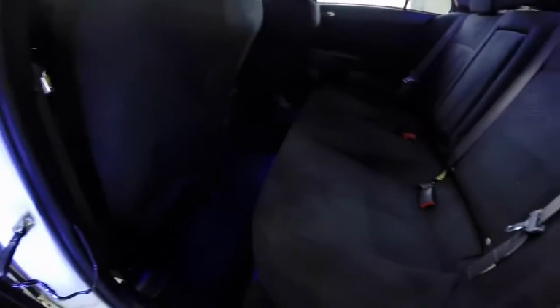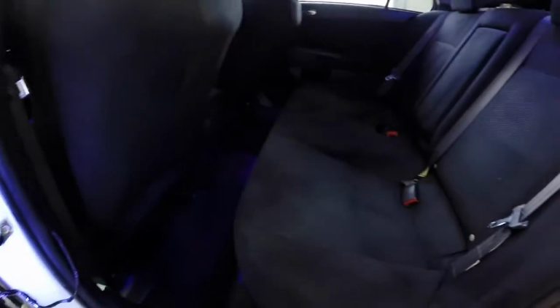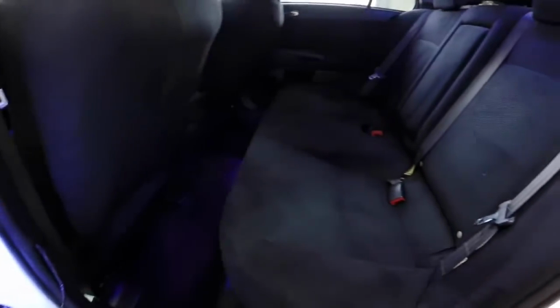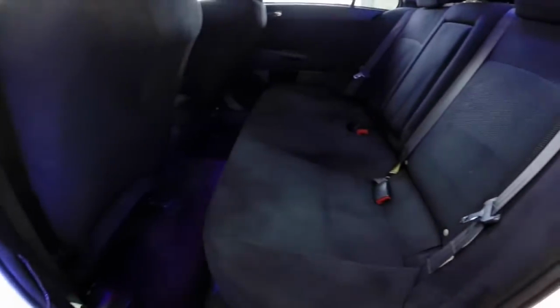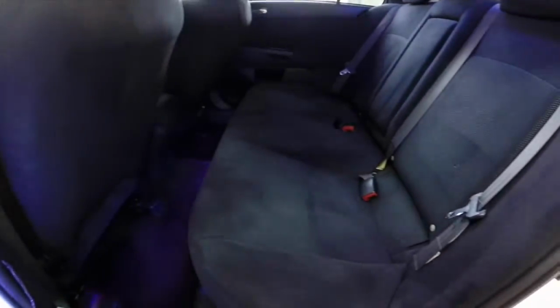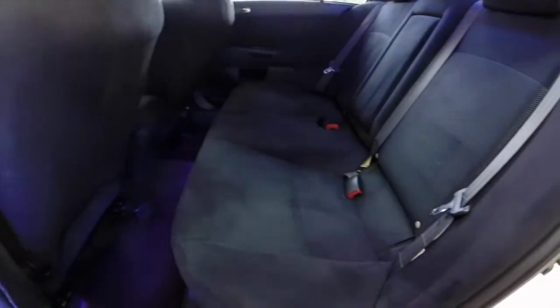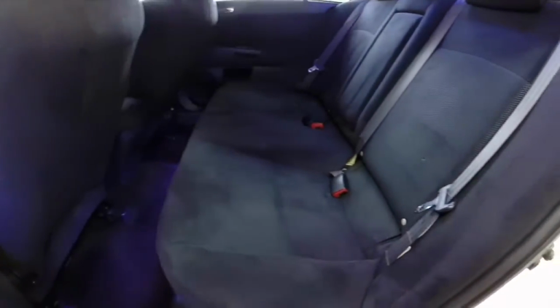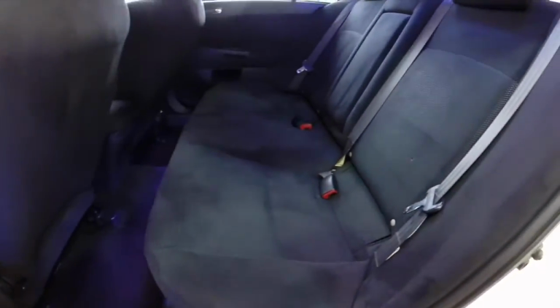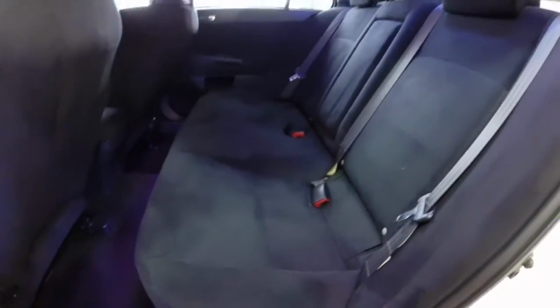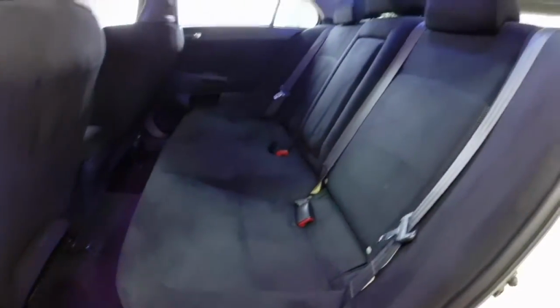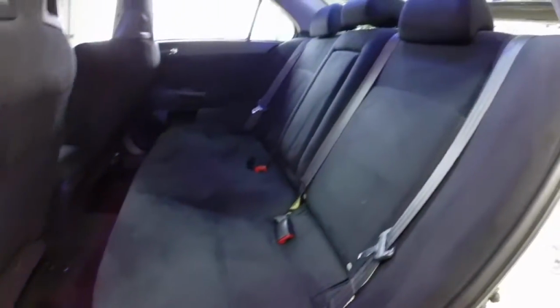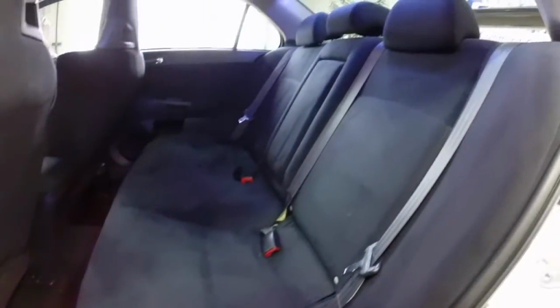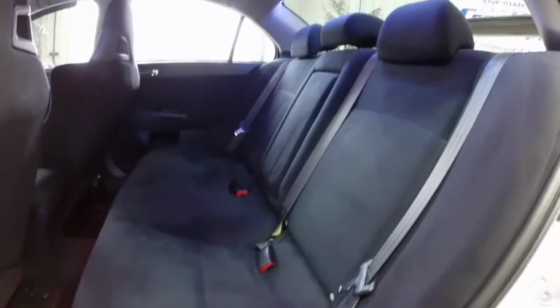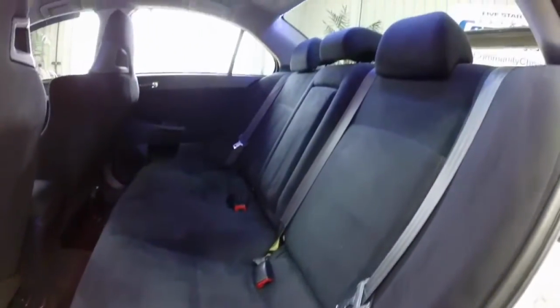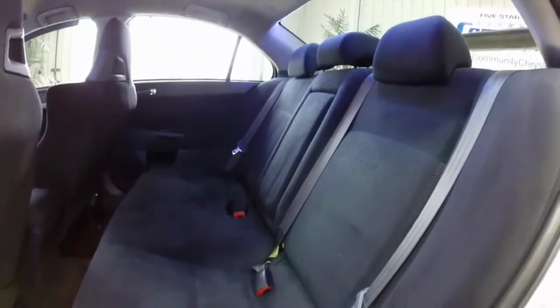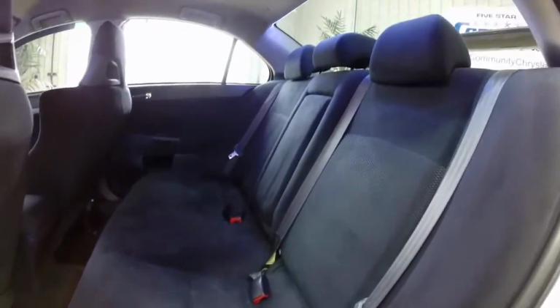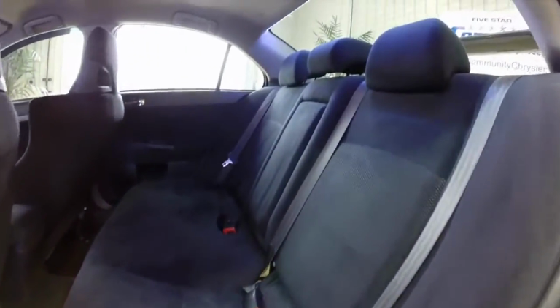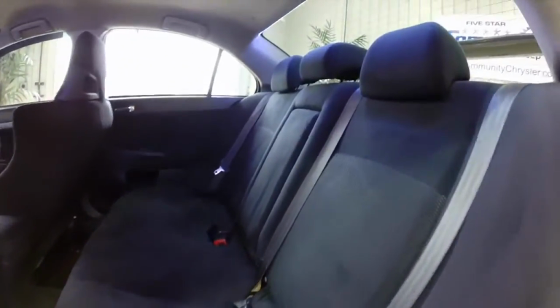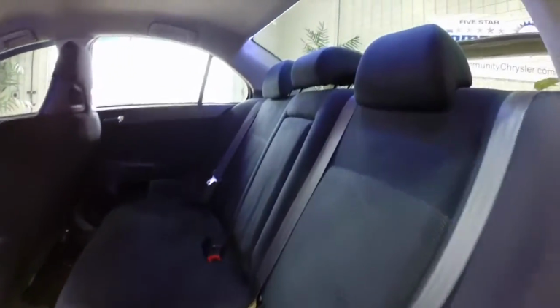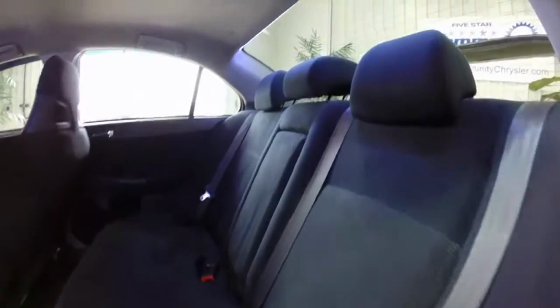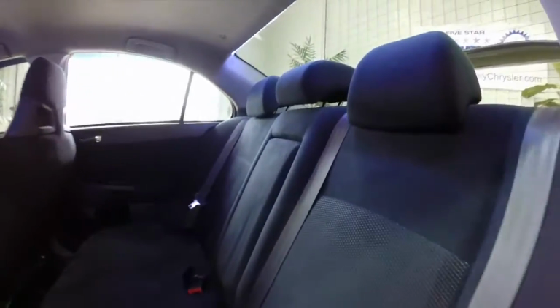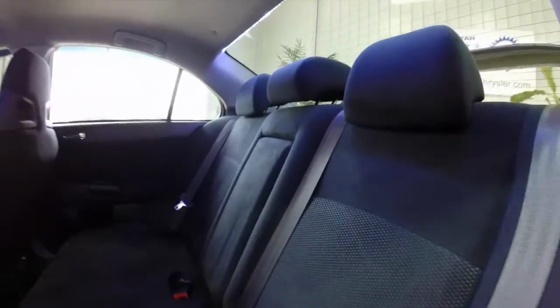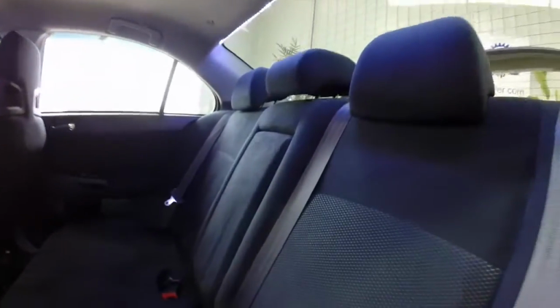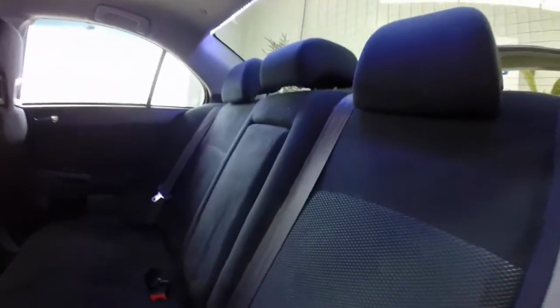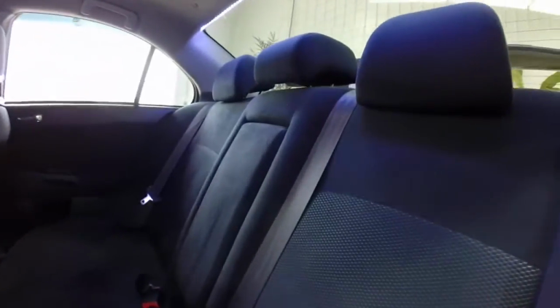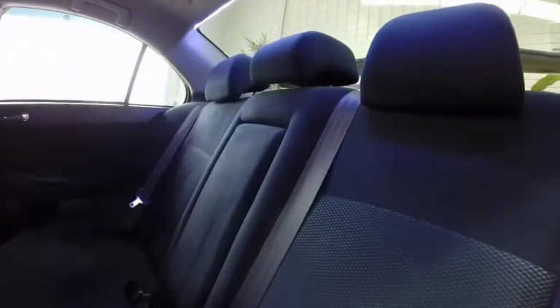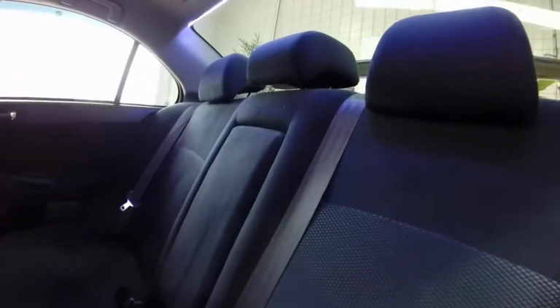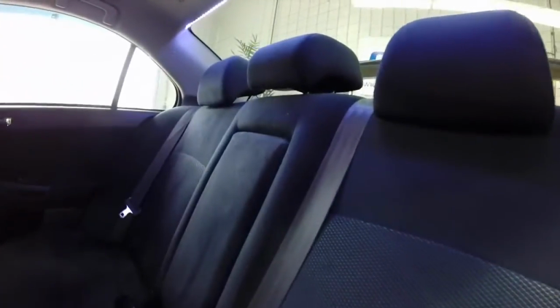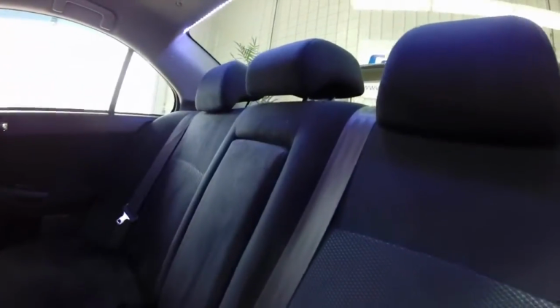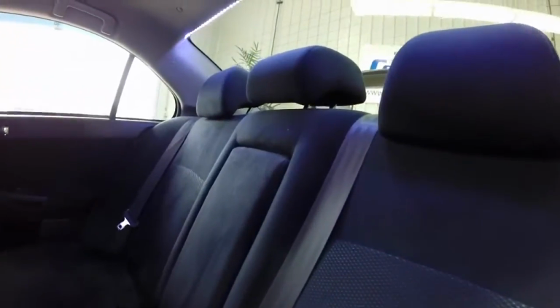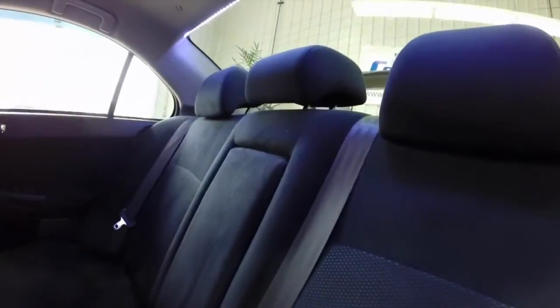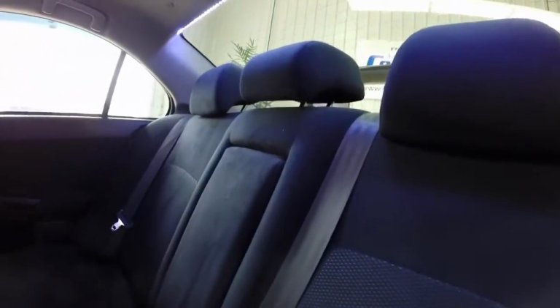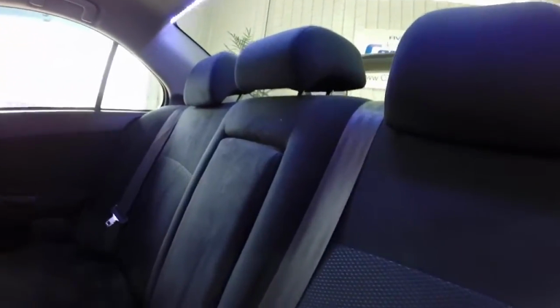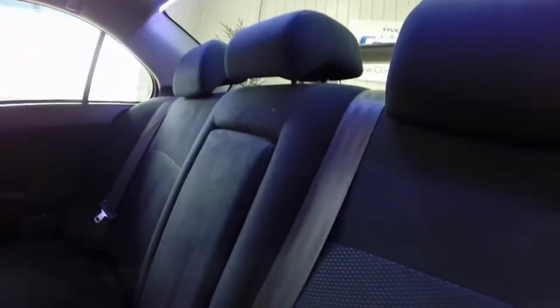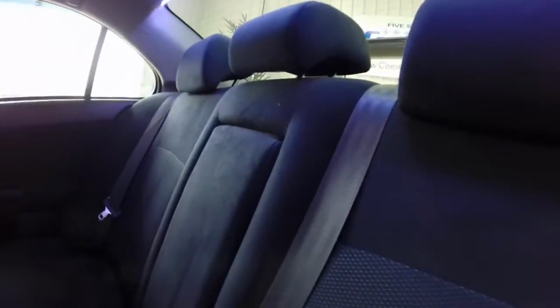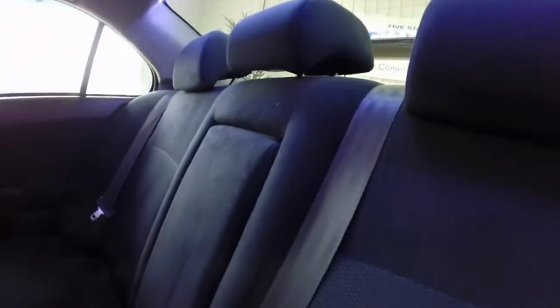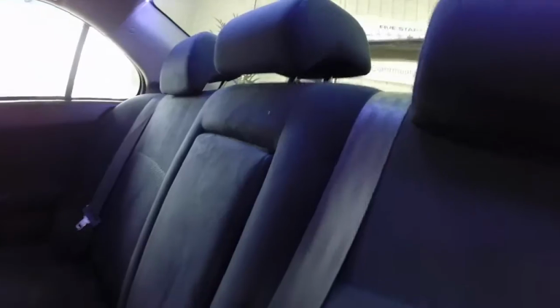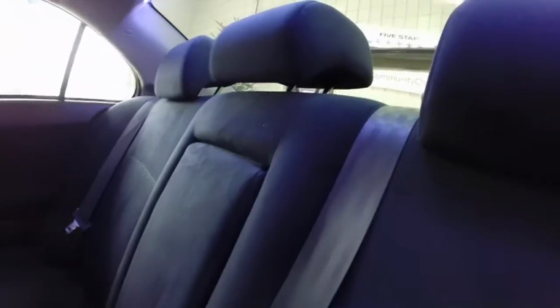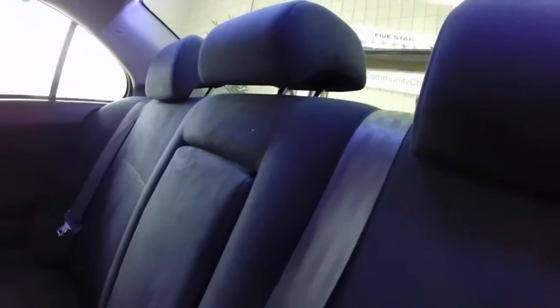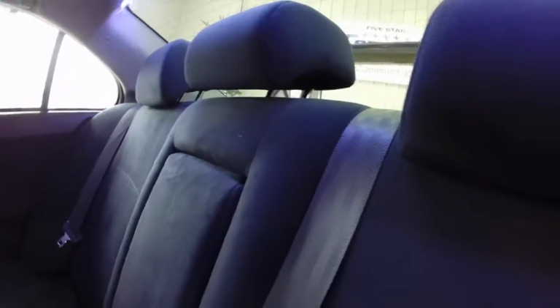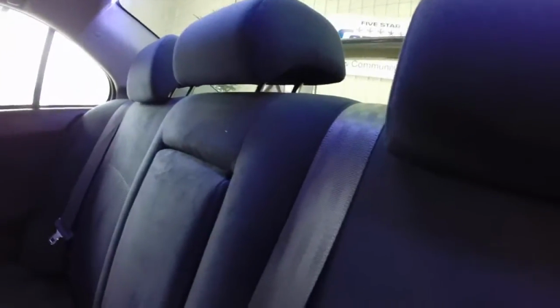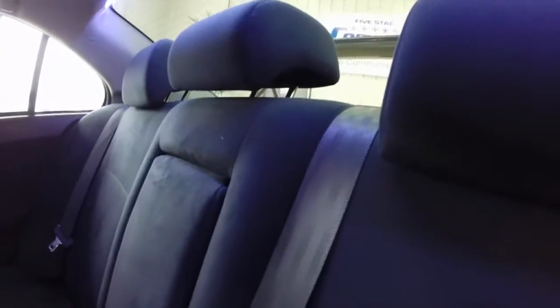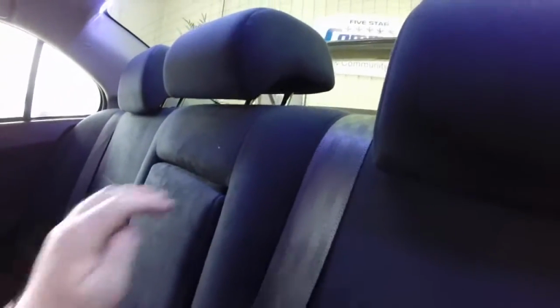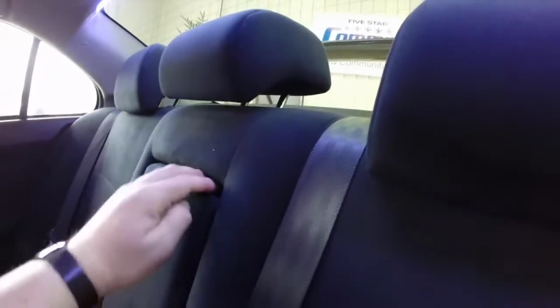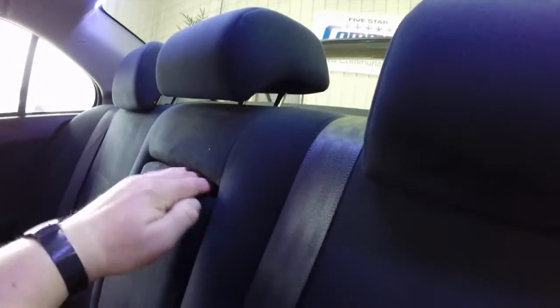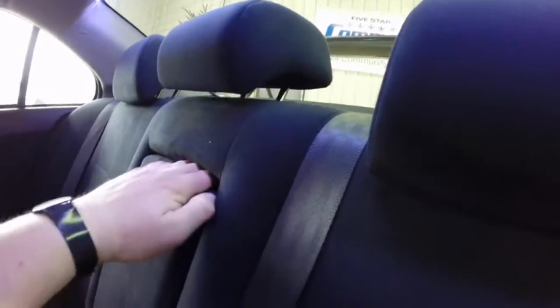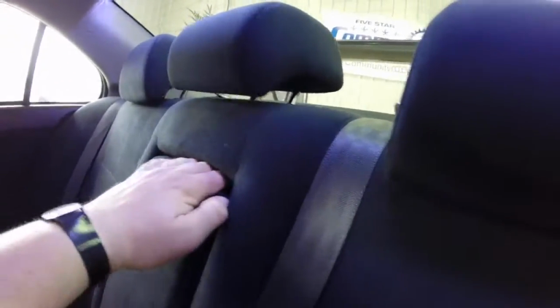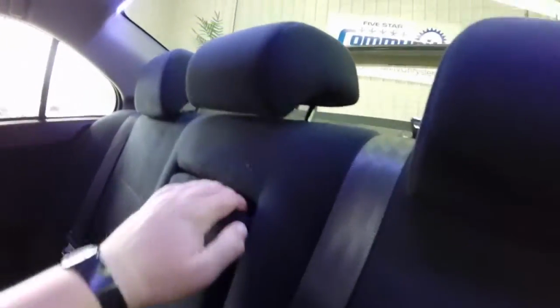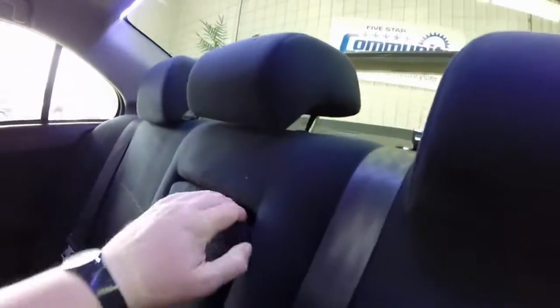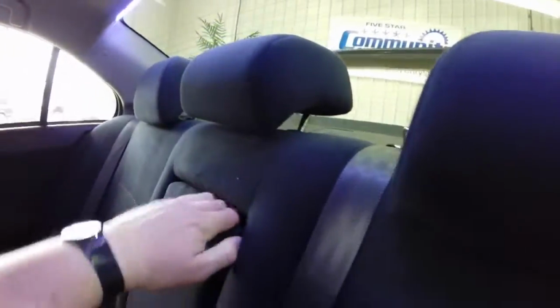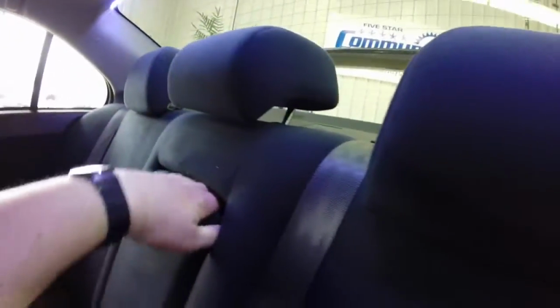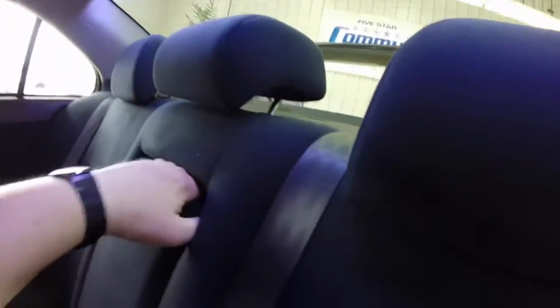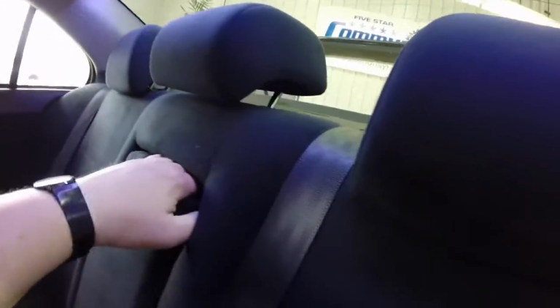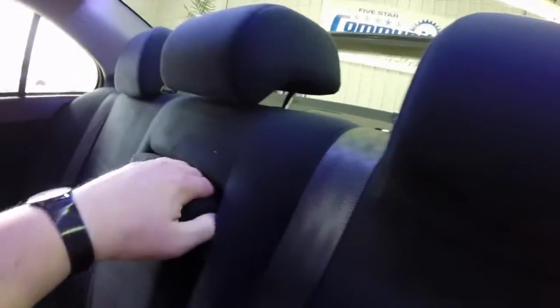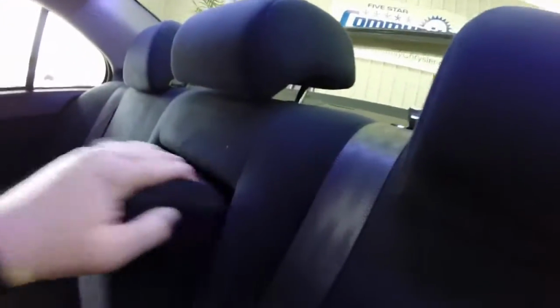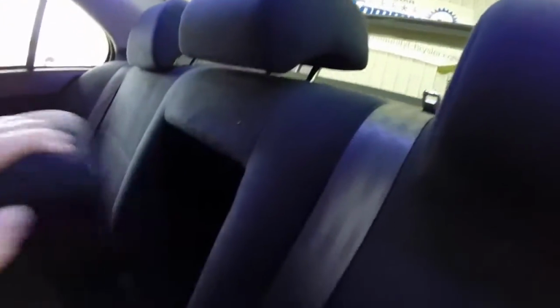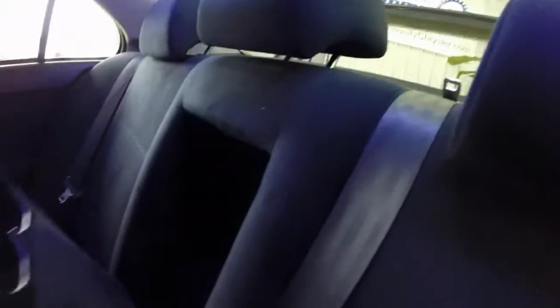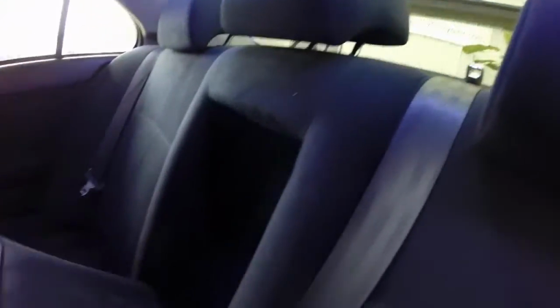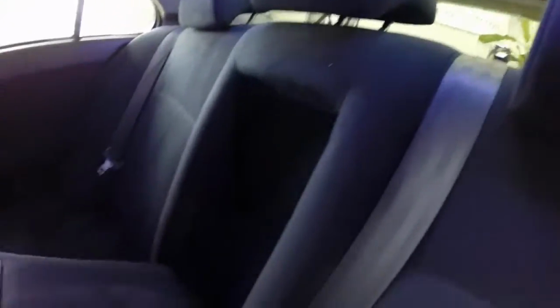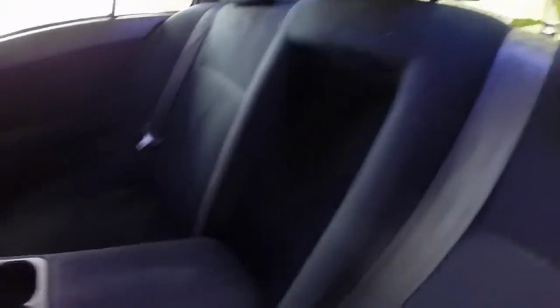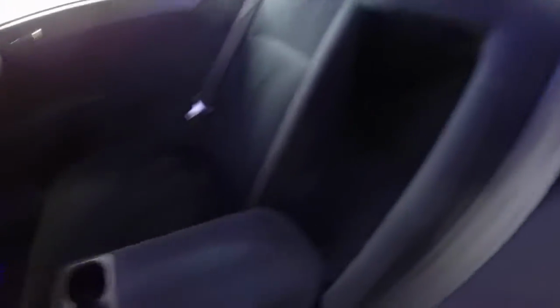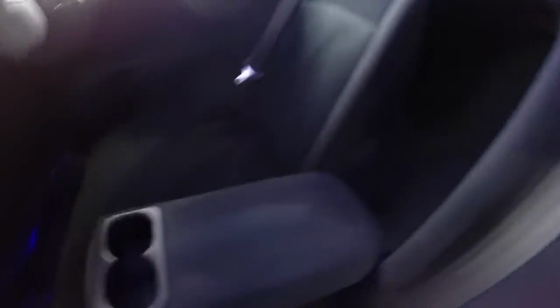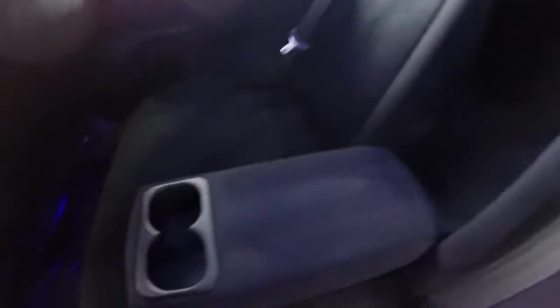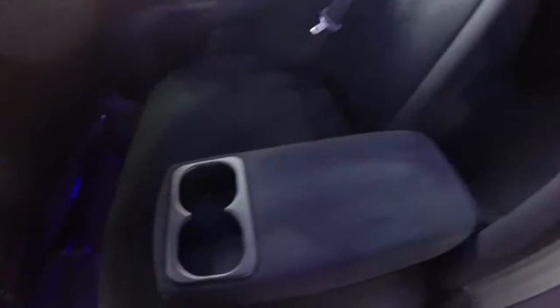In the back seat, same black cloth seats. It also has a fold-down center armrest with integrated cup holders.